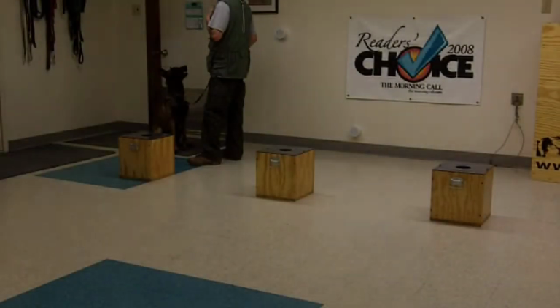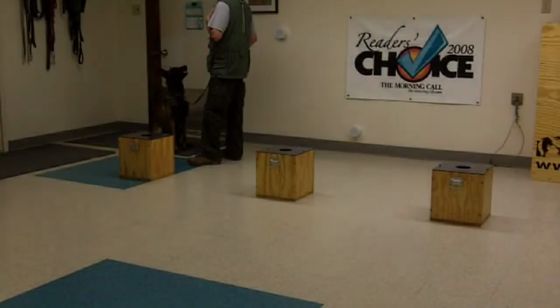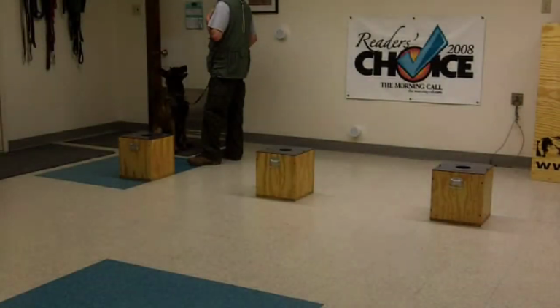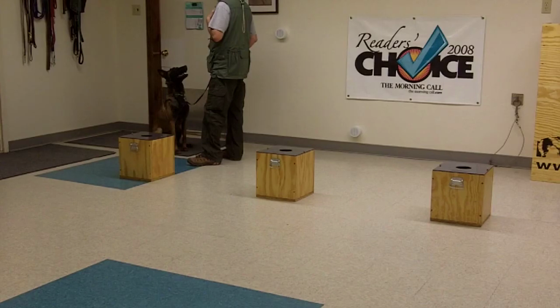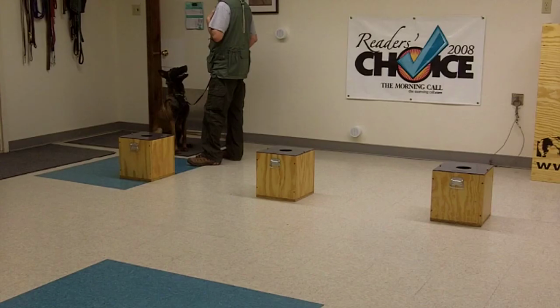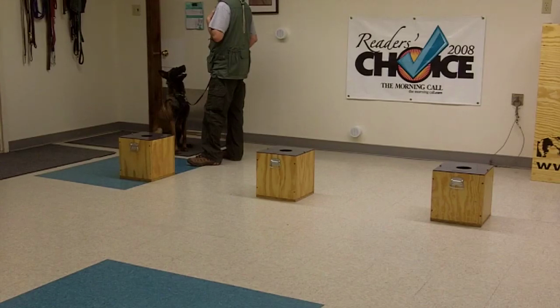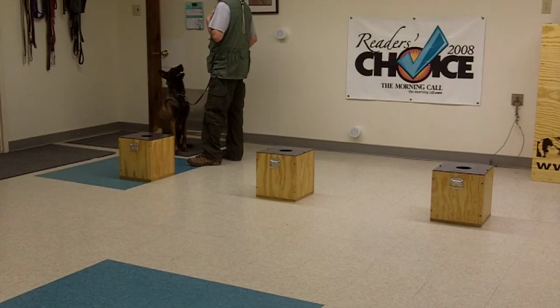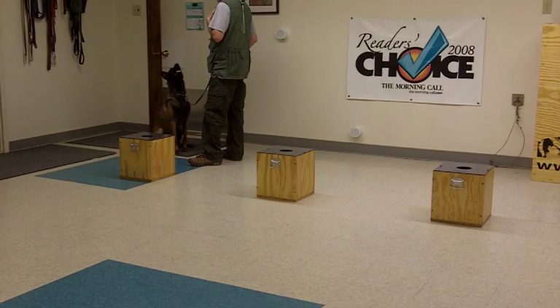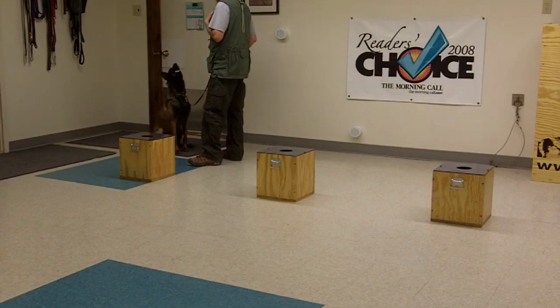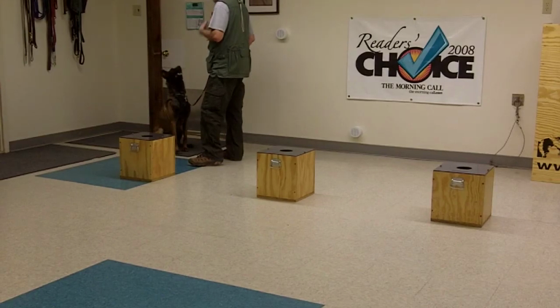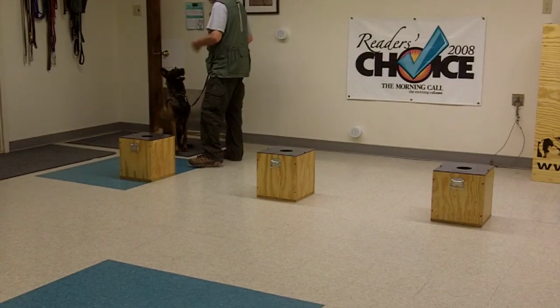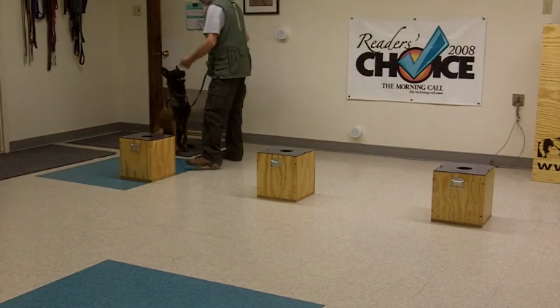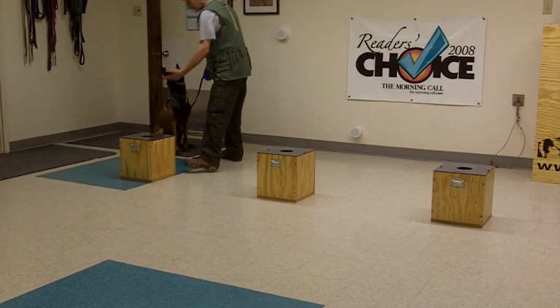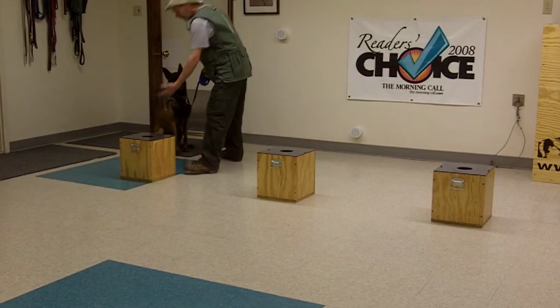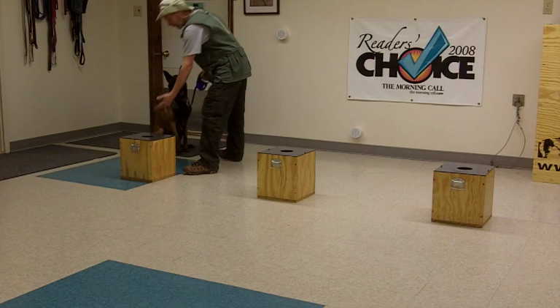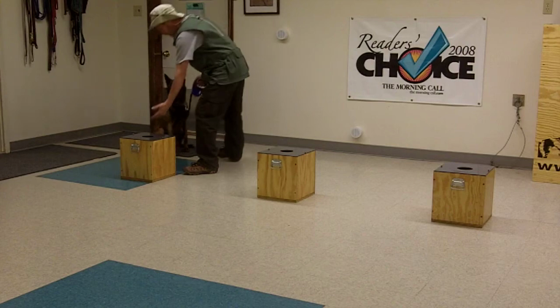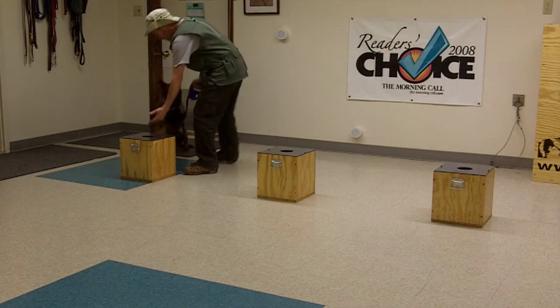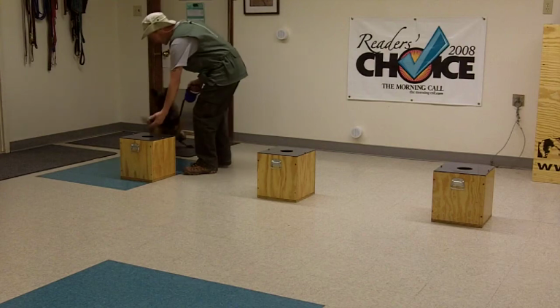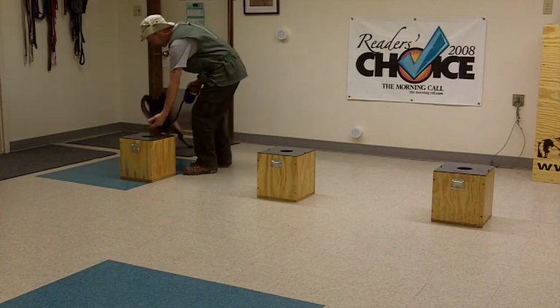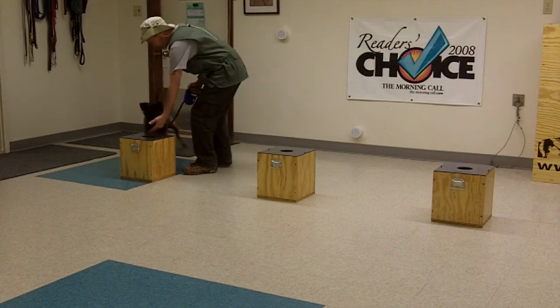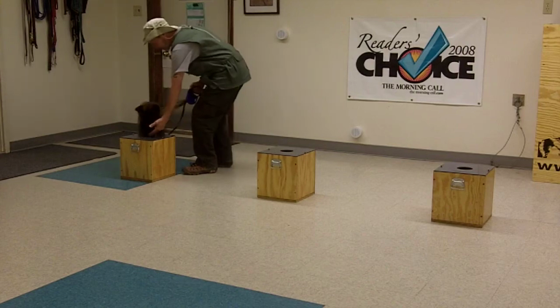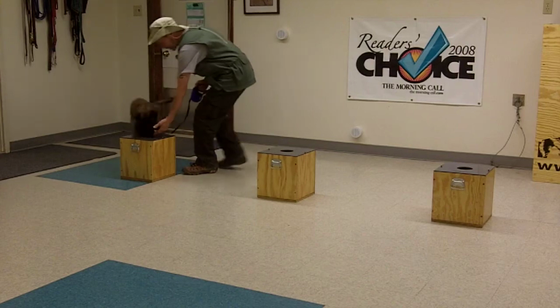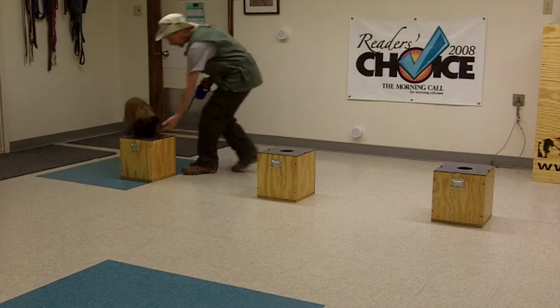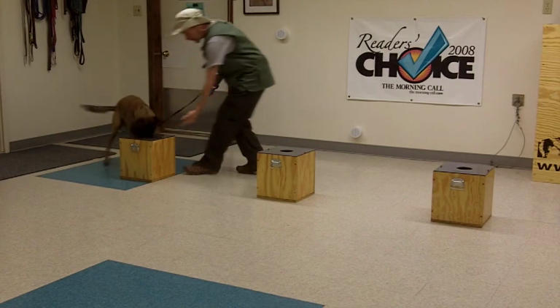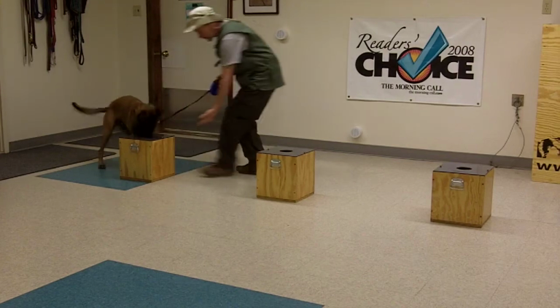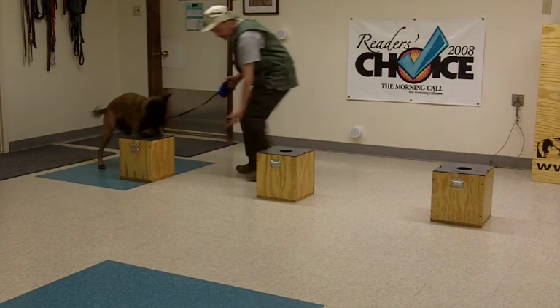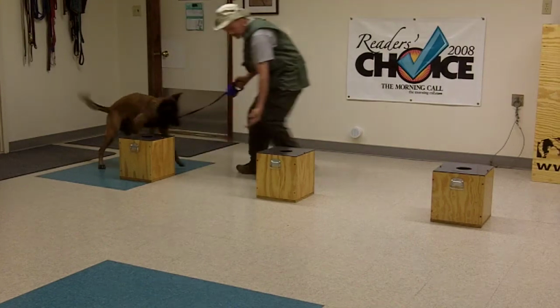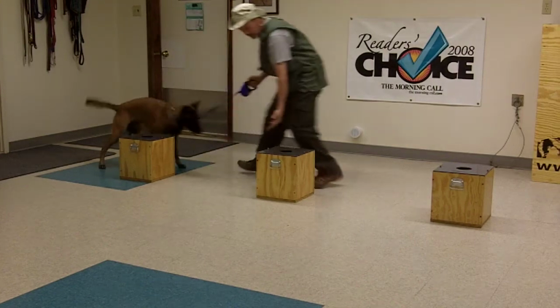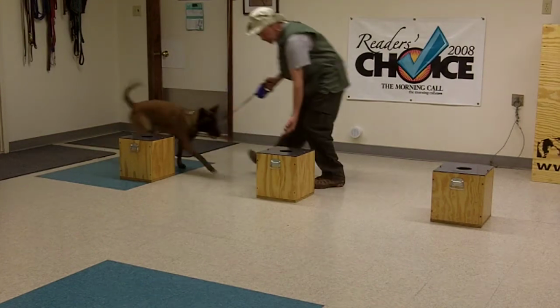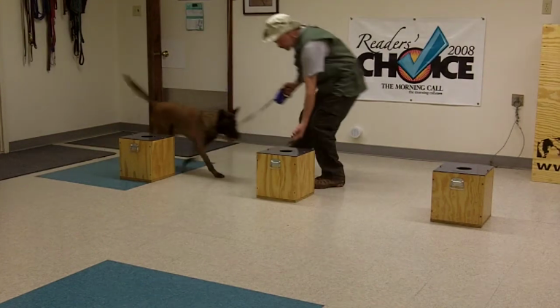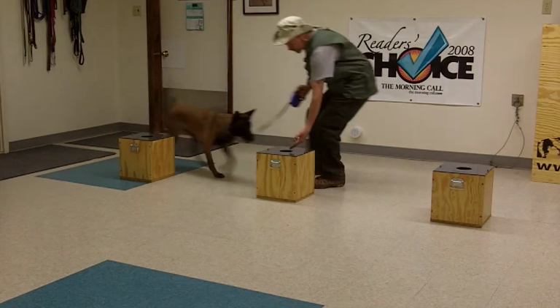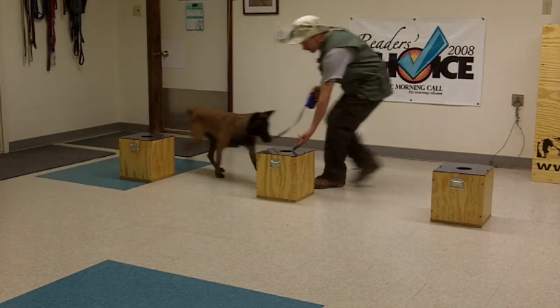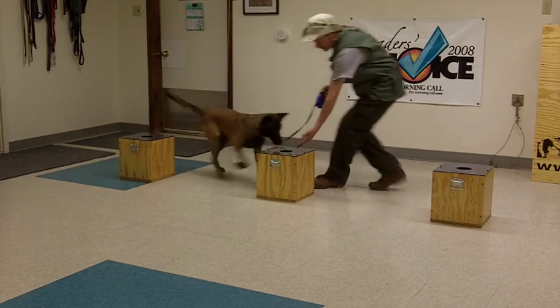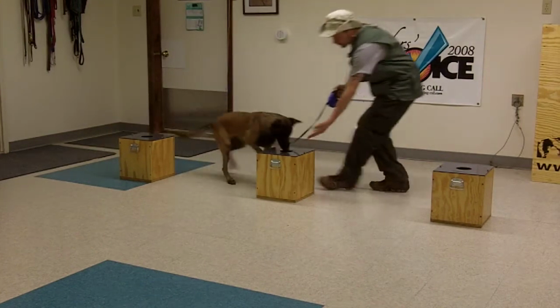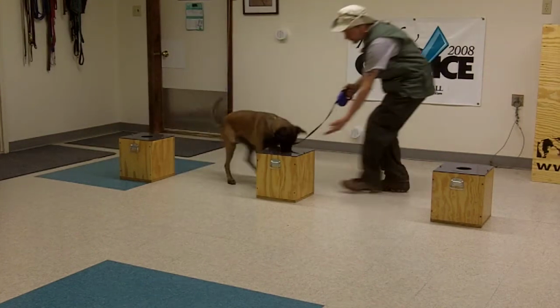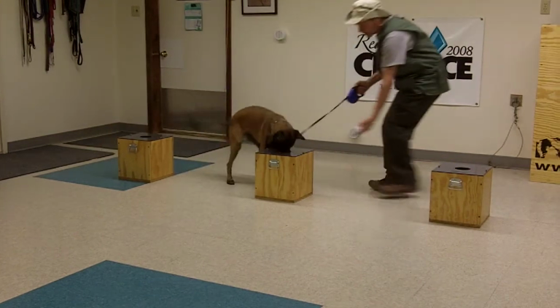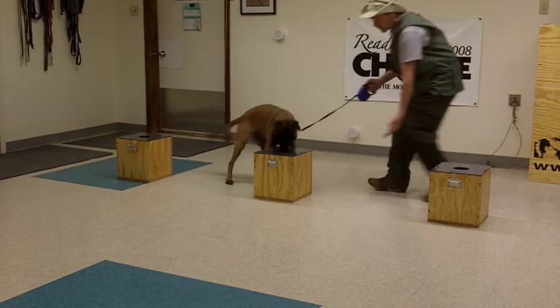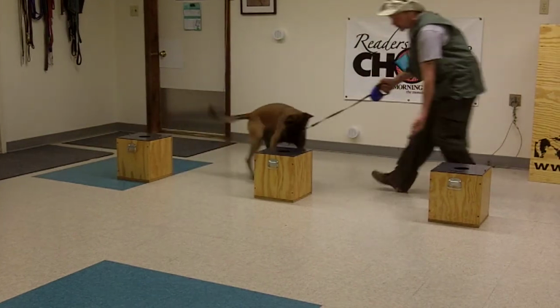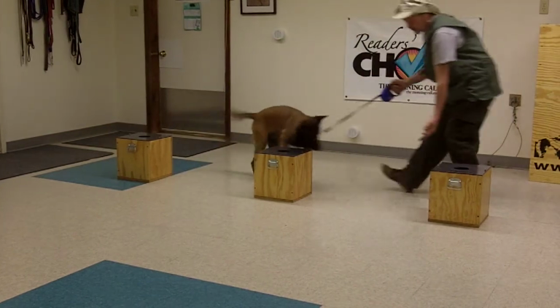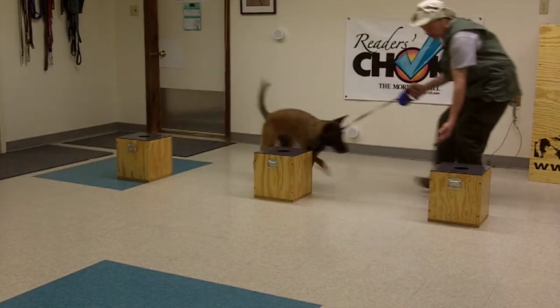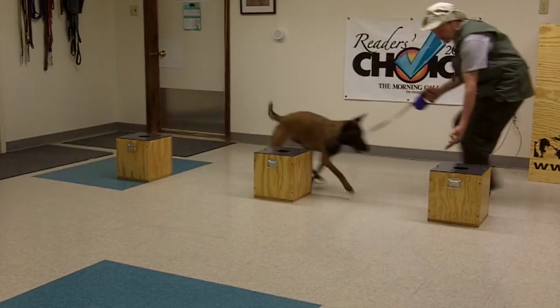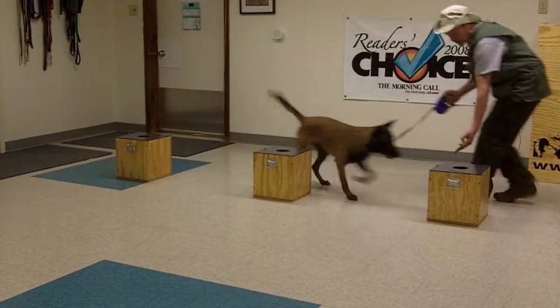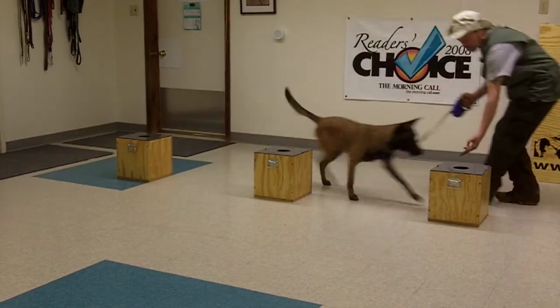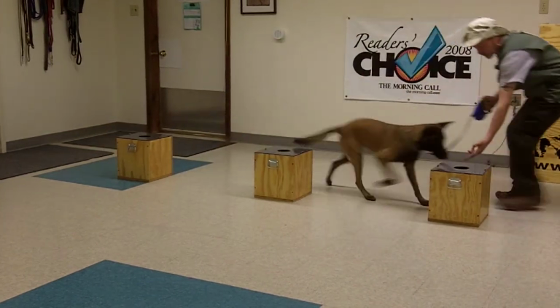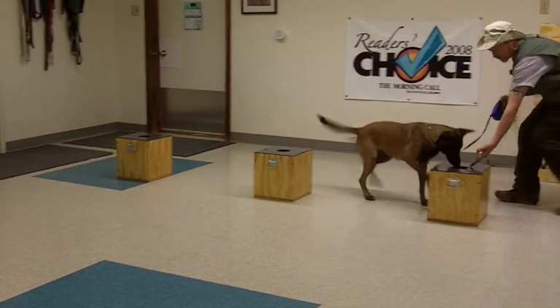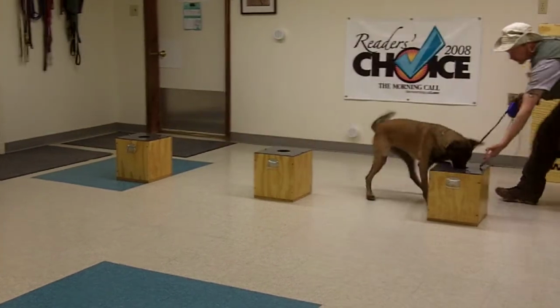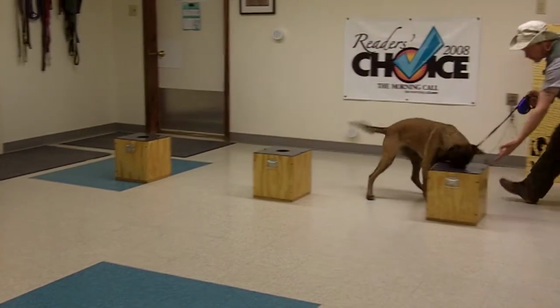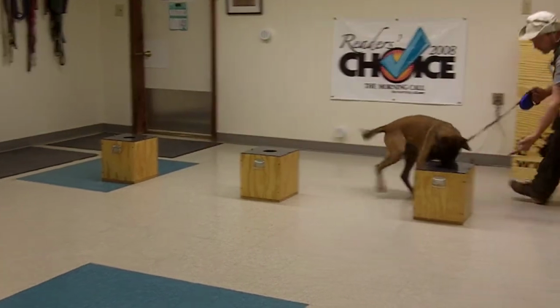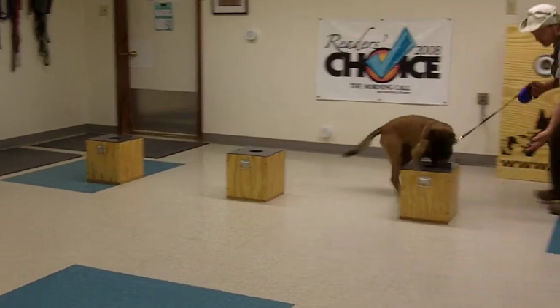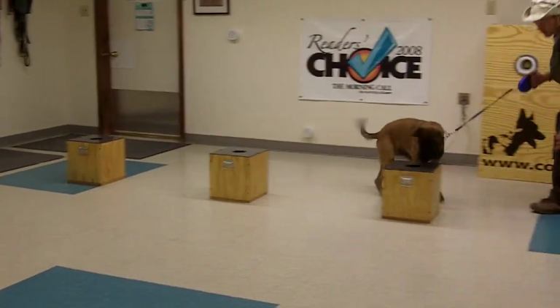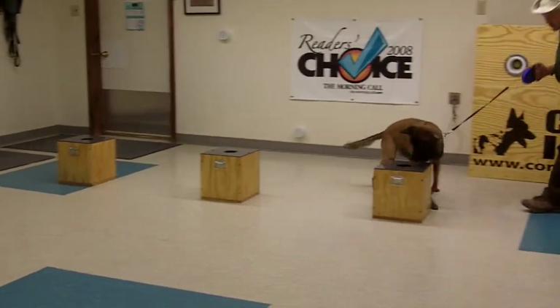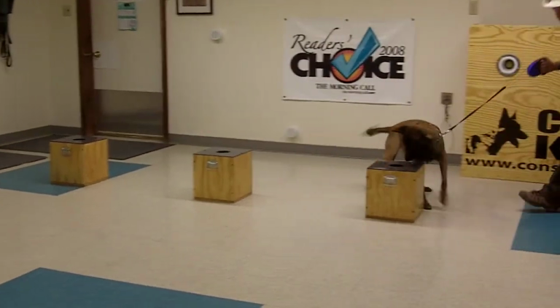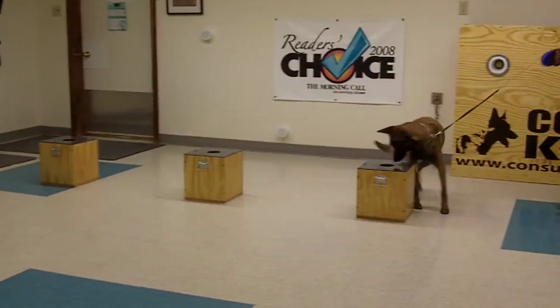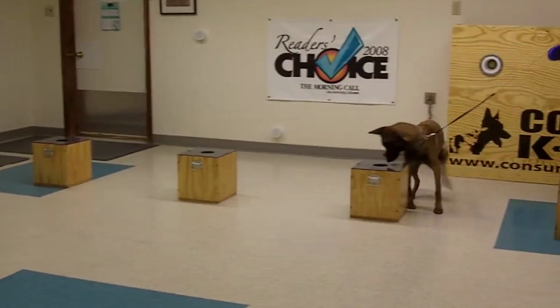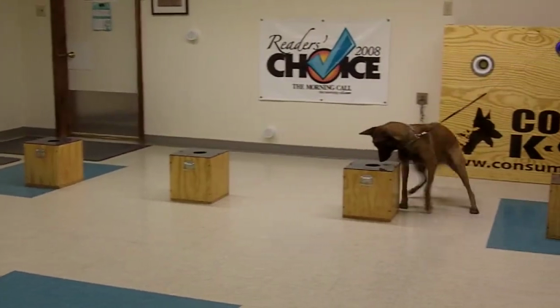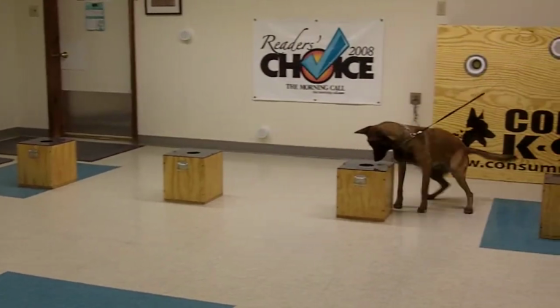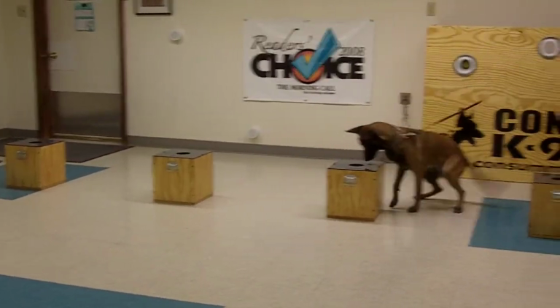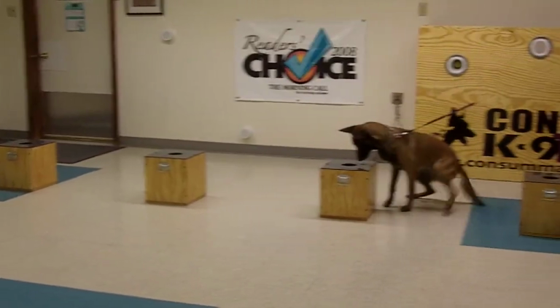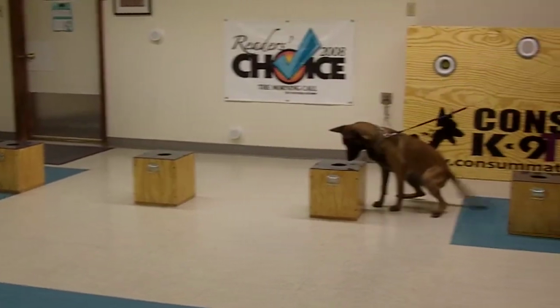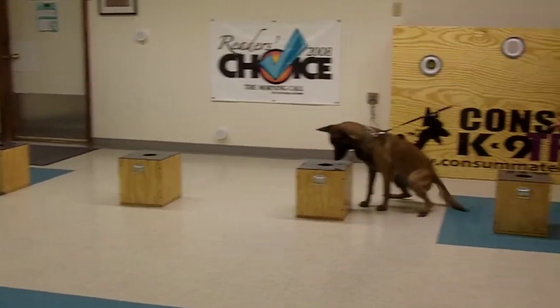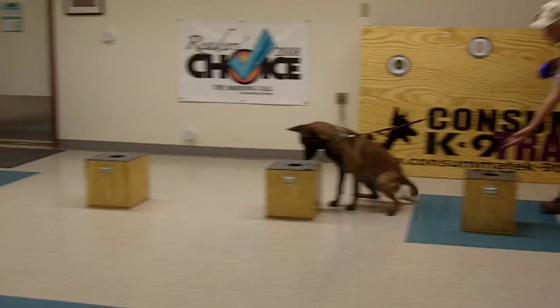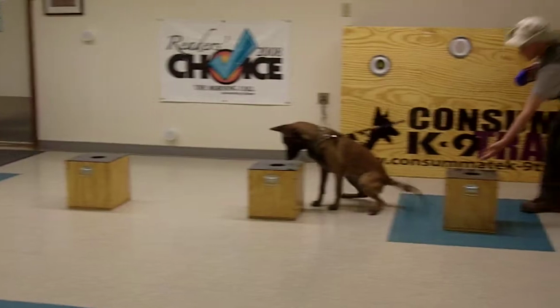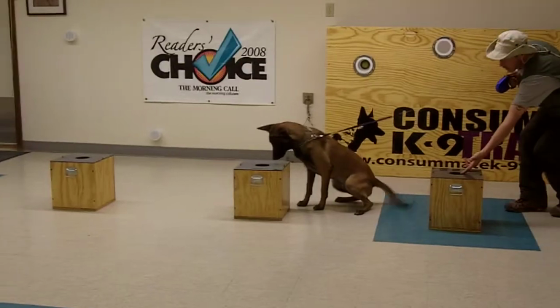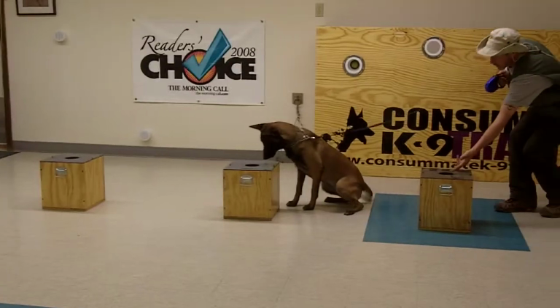This is the third trial. The odor is in the third box. Again, I try to introduce the fourth box and she will not come off.